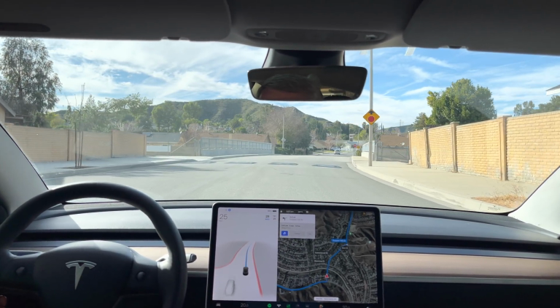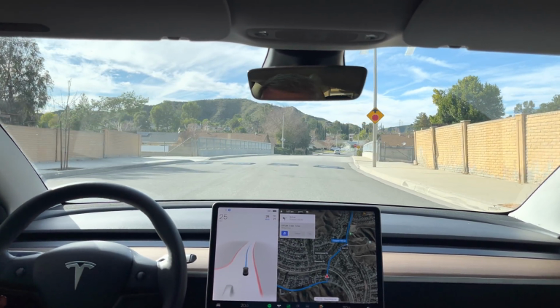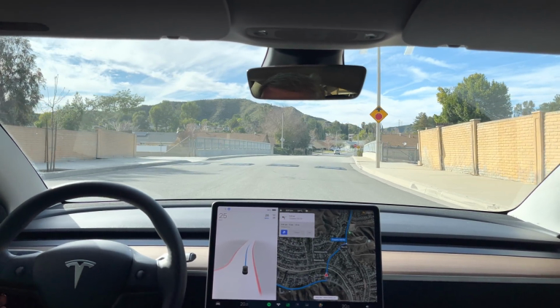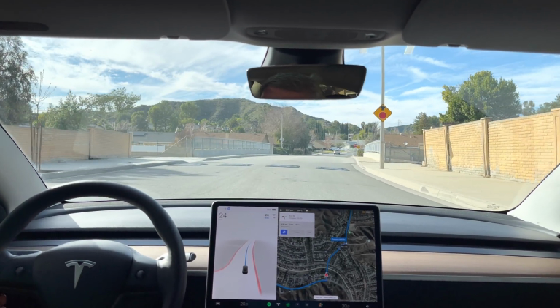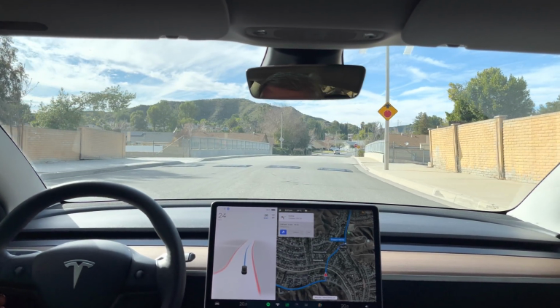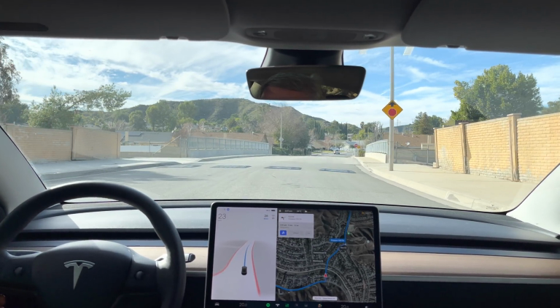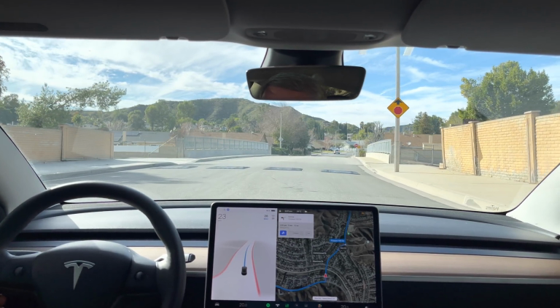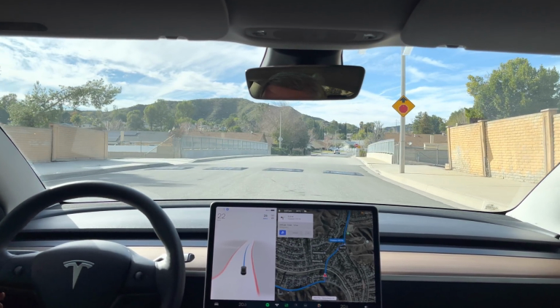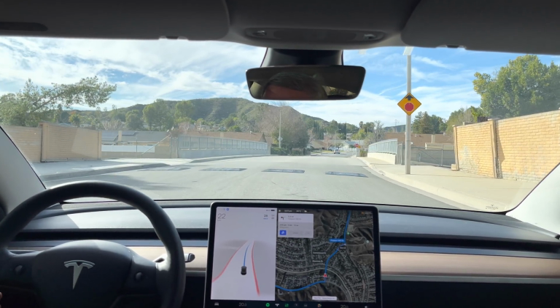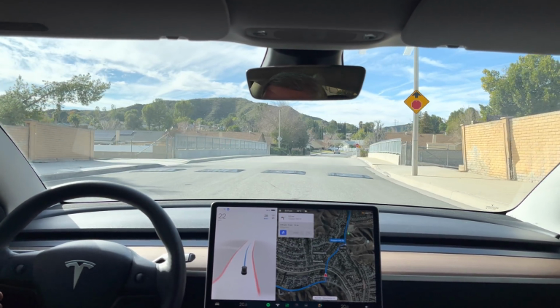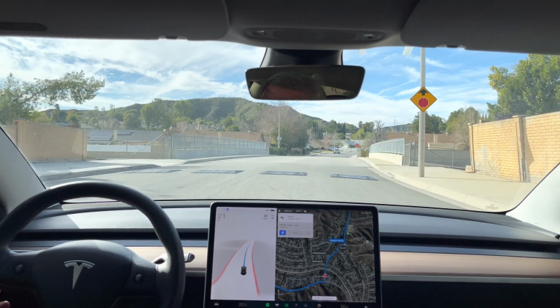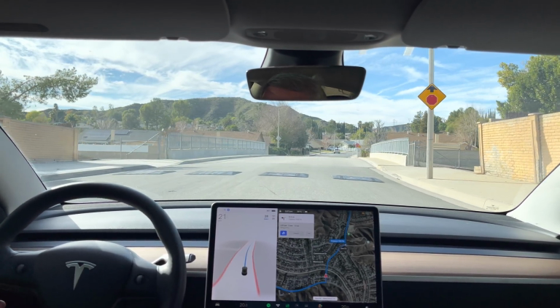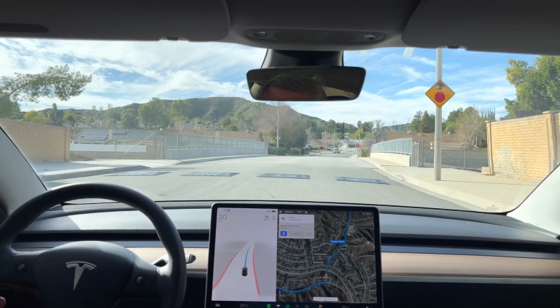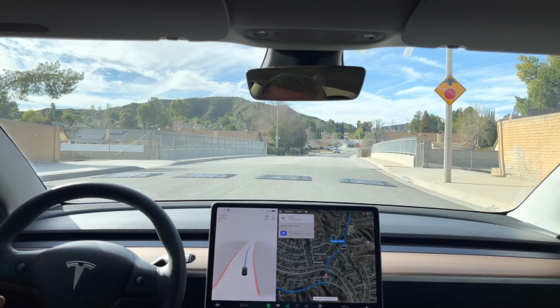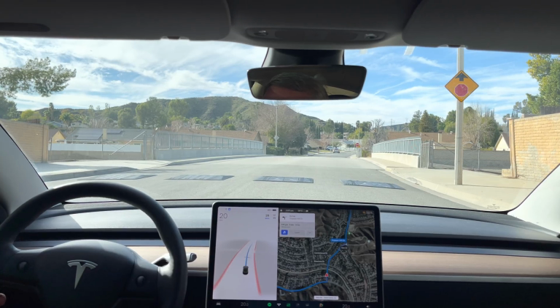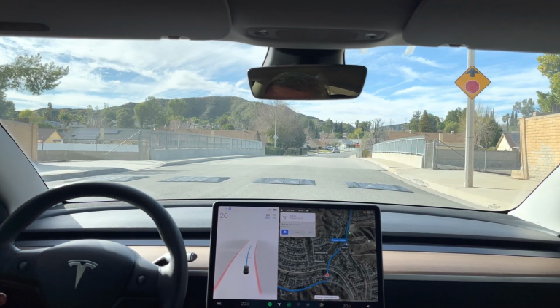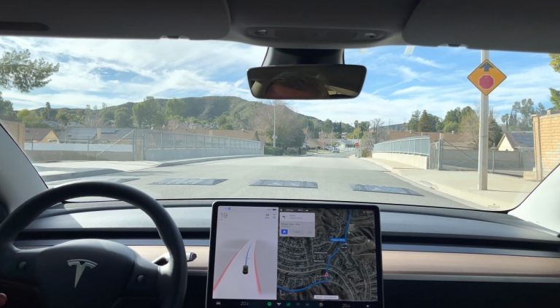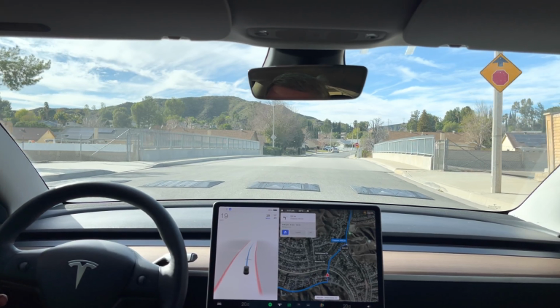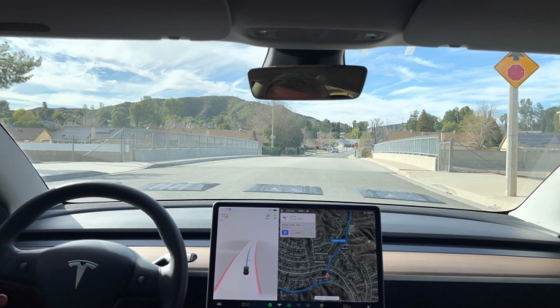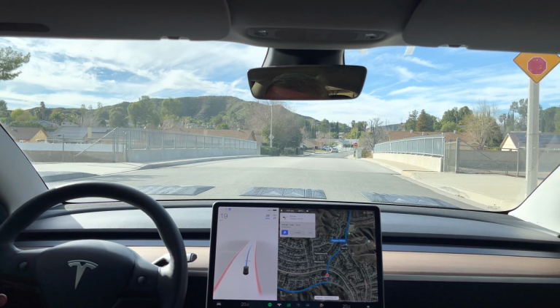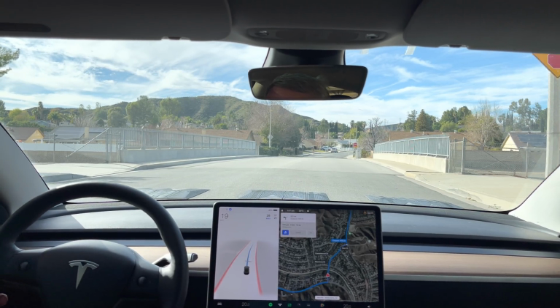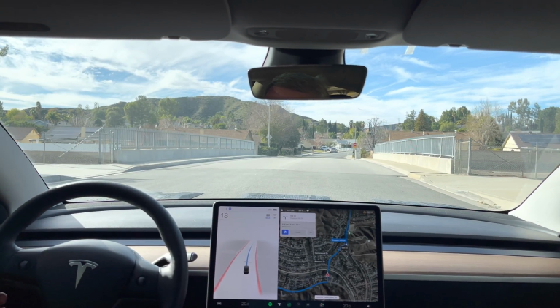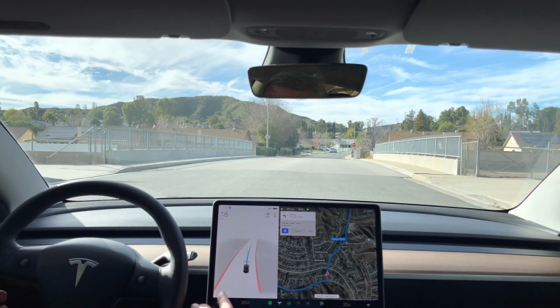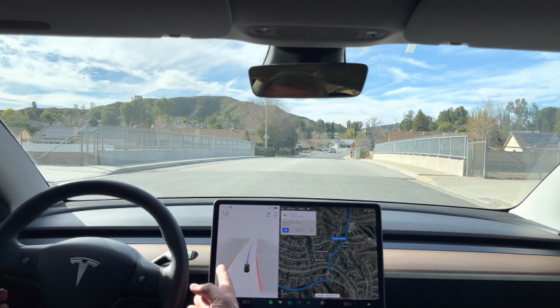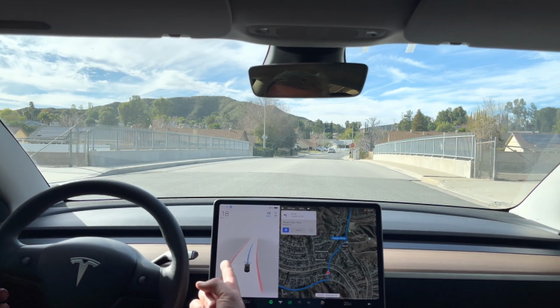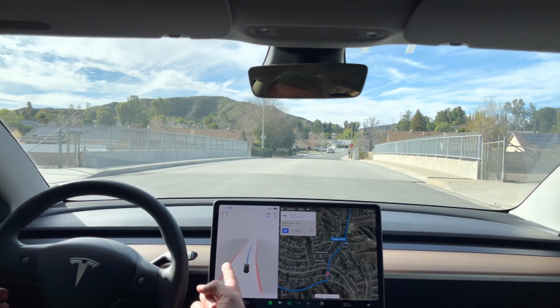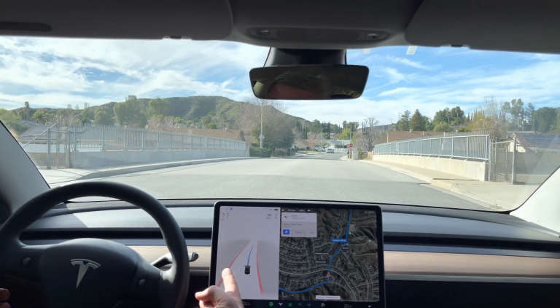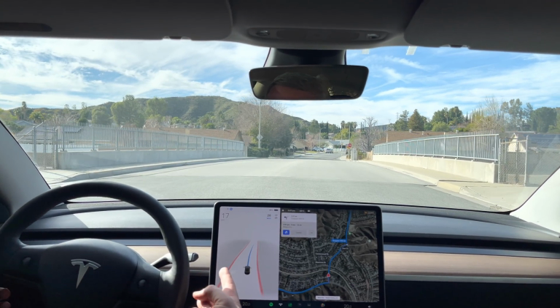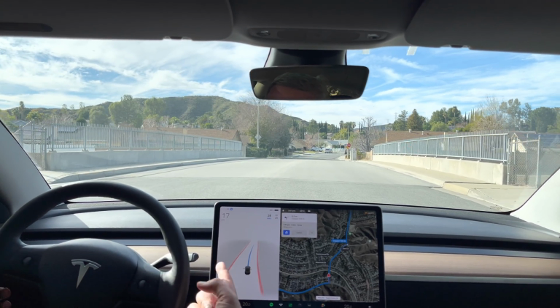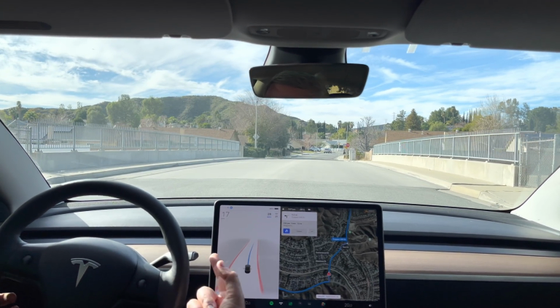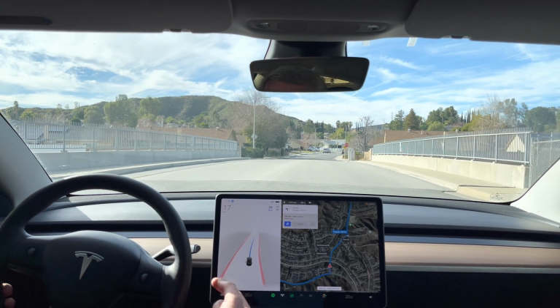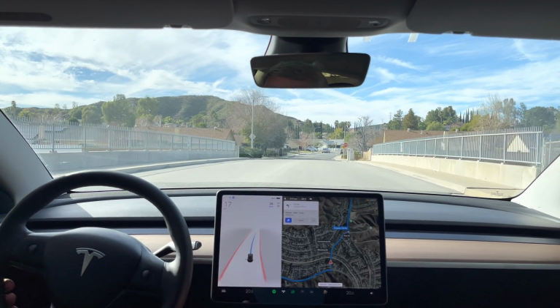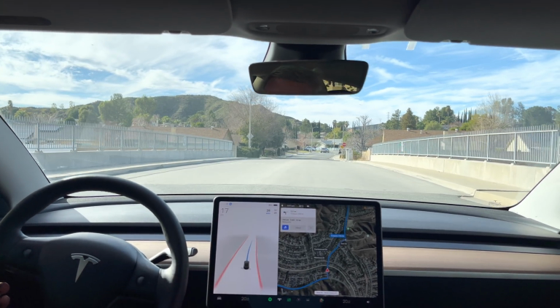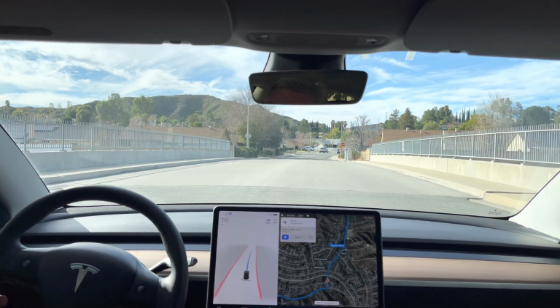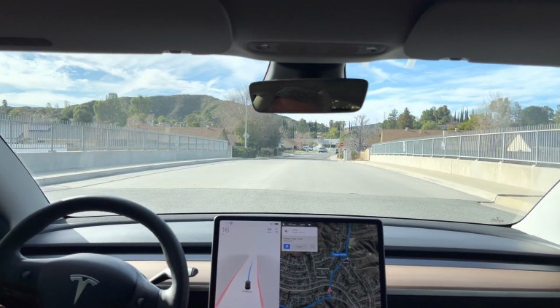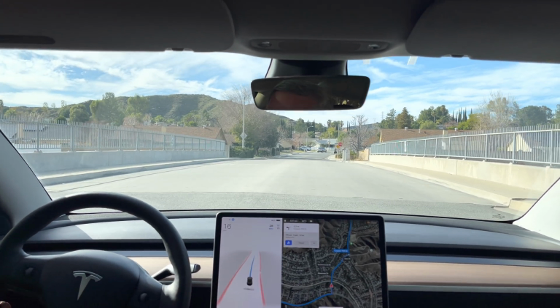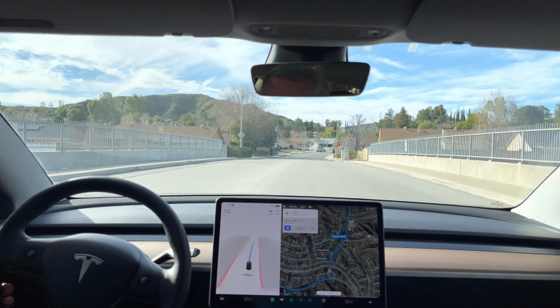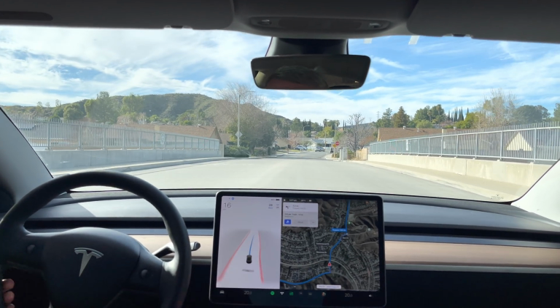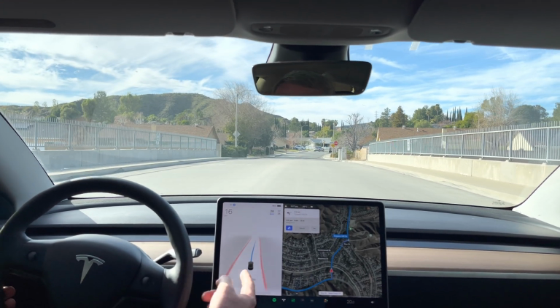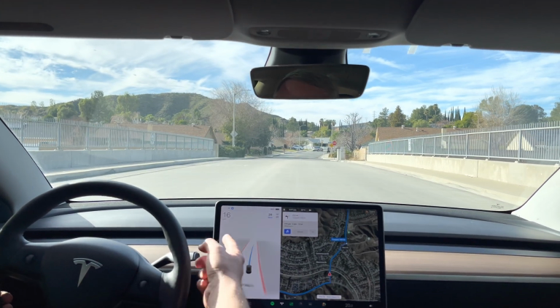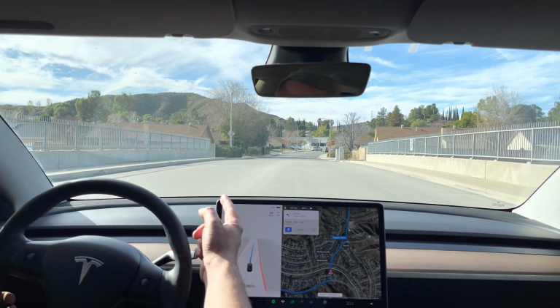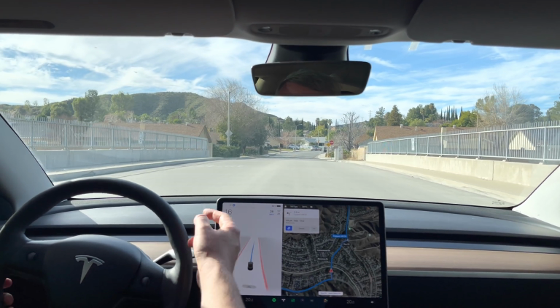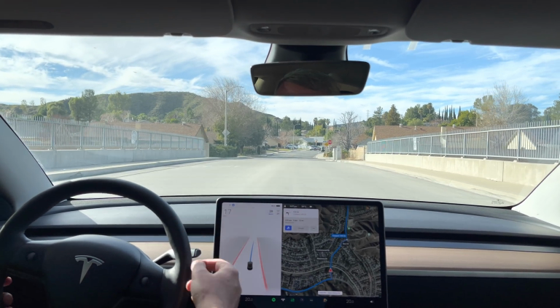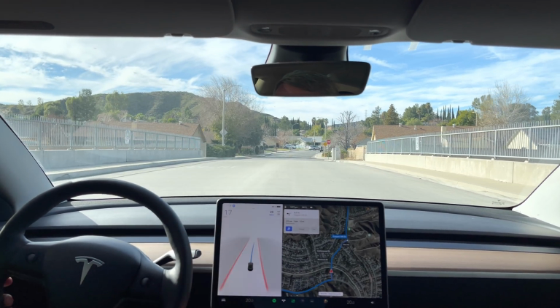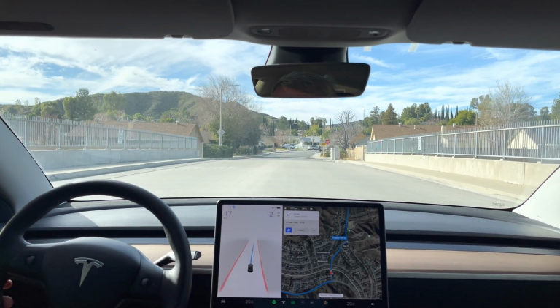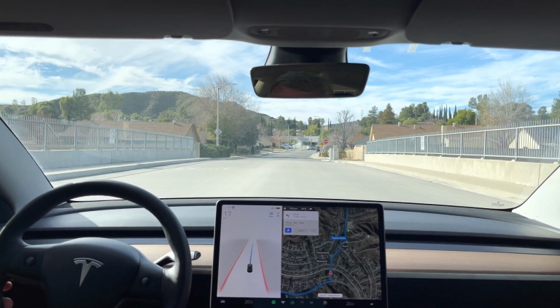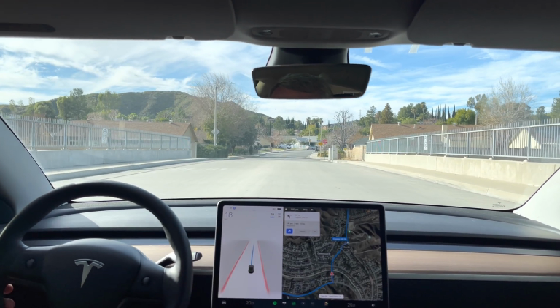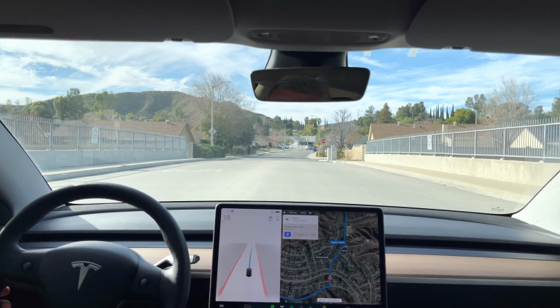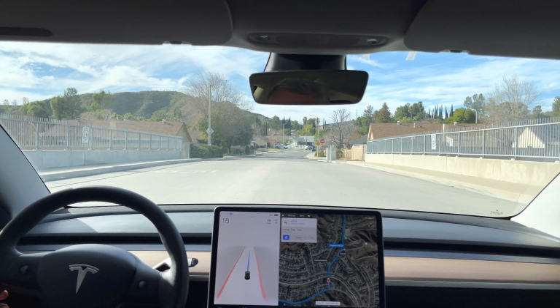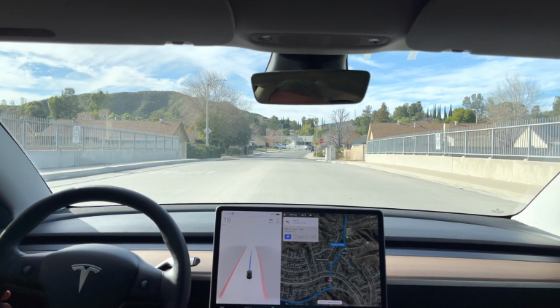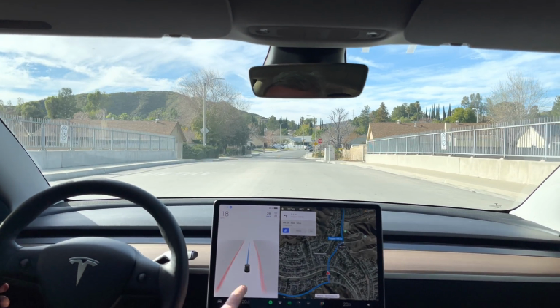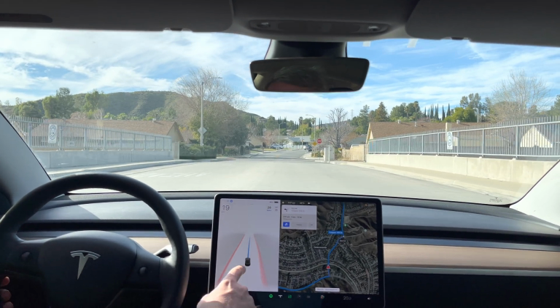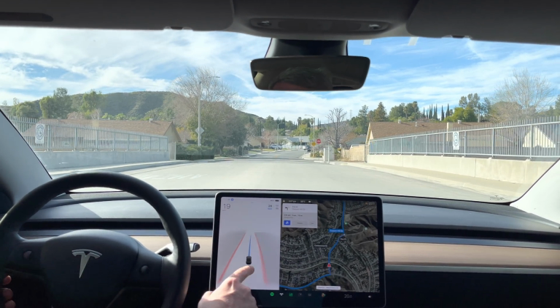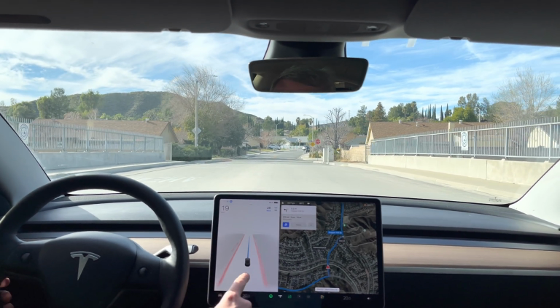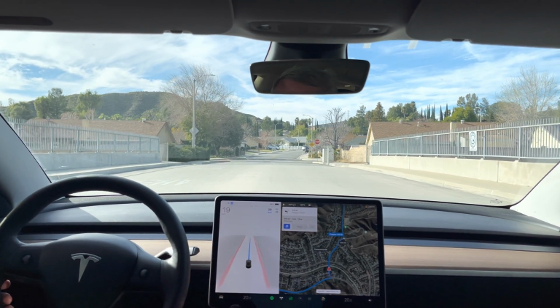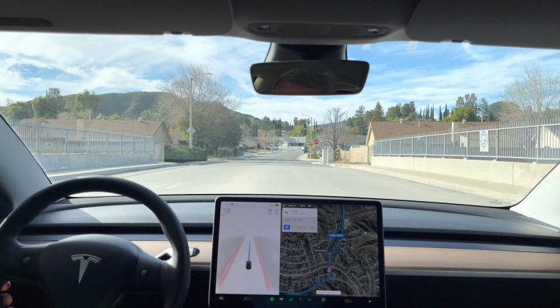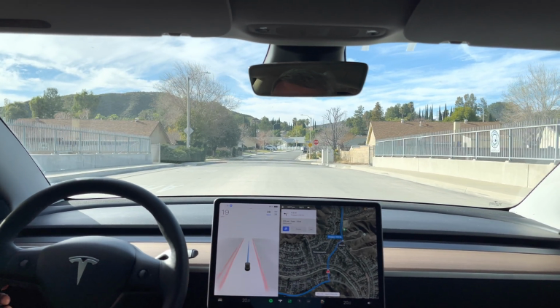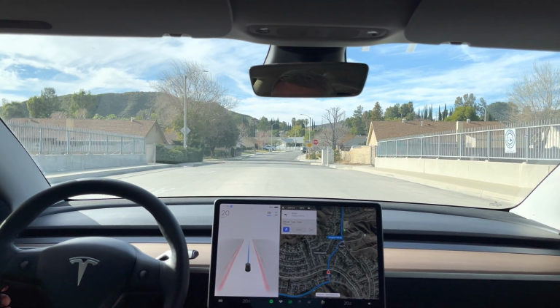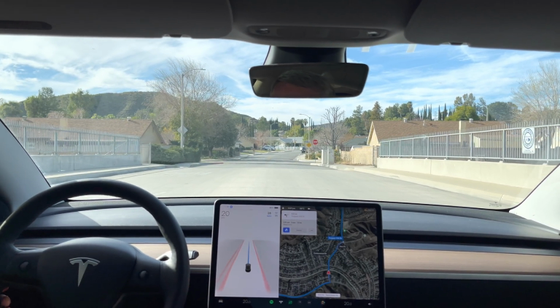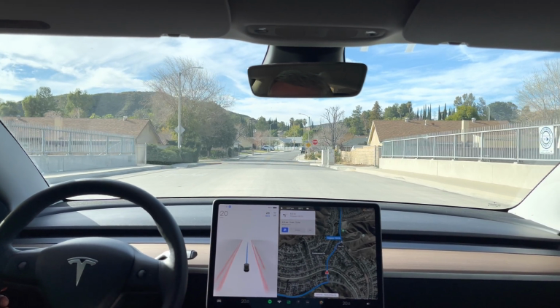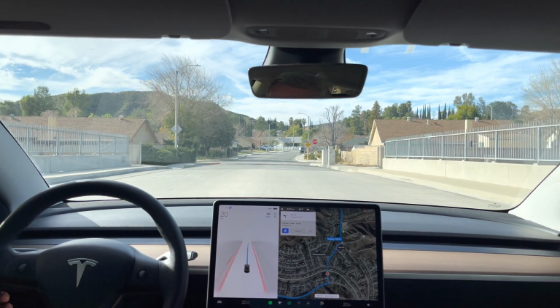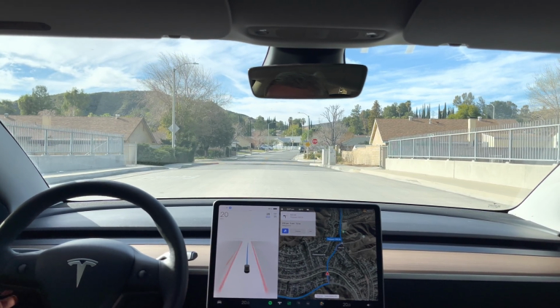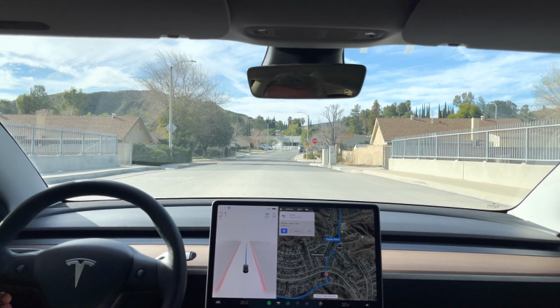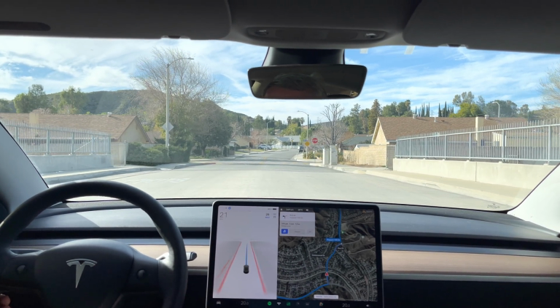Slowing down for the speed bump. Good old 17 miles an hour — 16 miles an hour. And it is still rendering the speed bump.